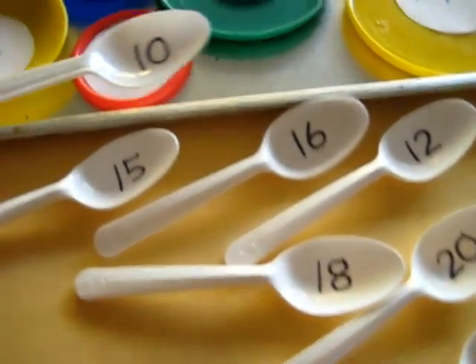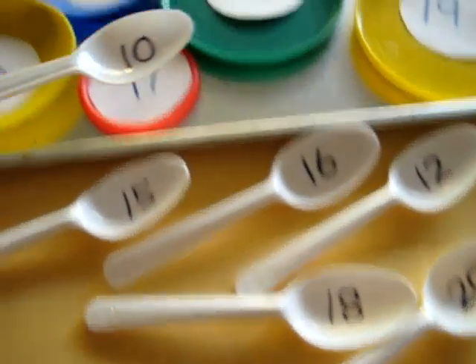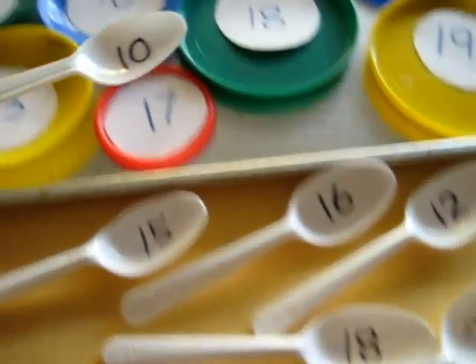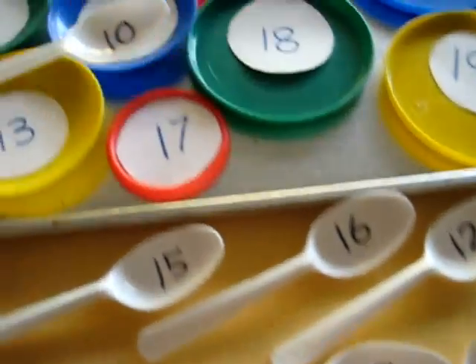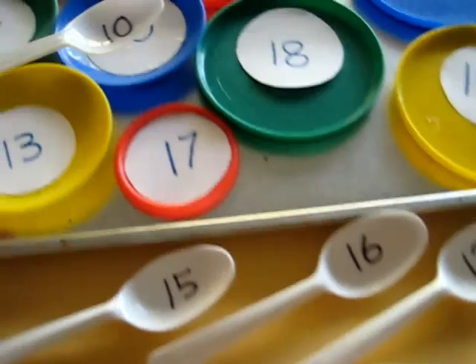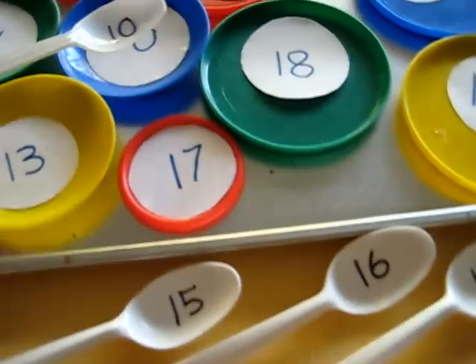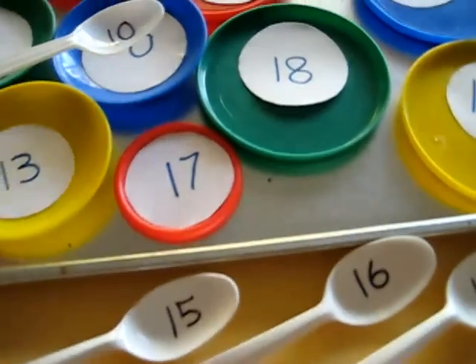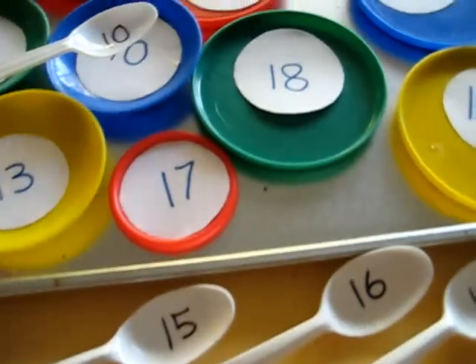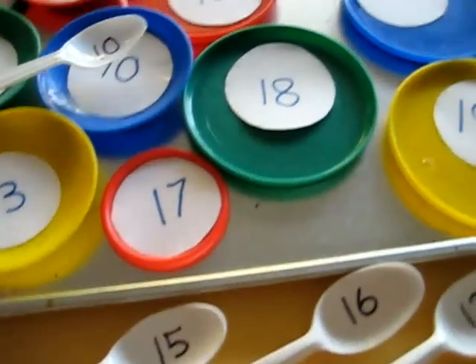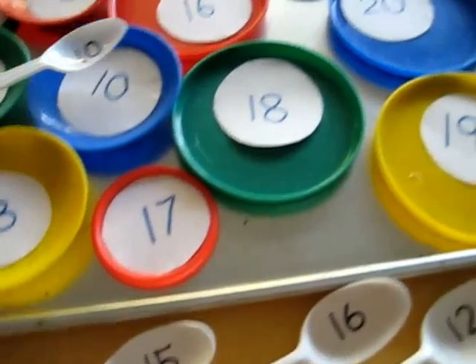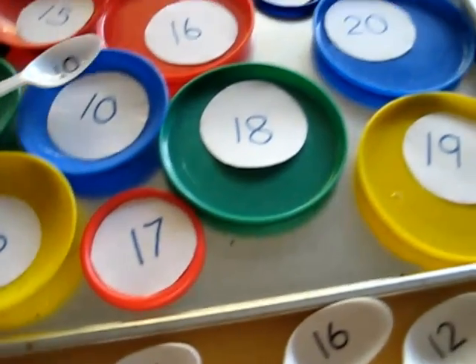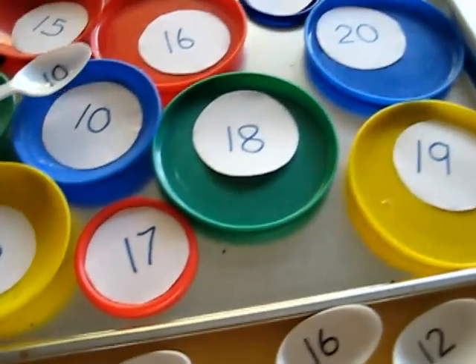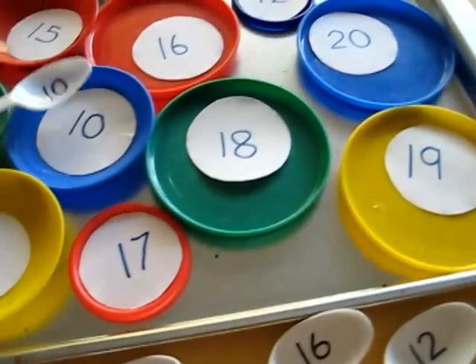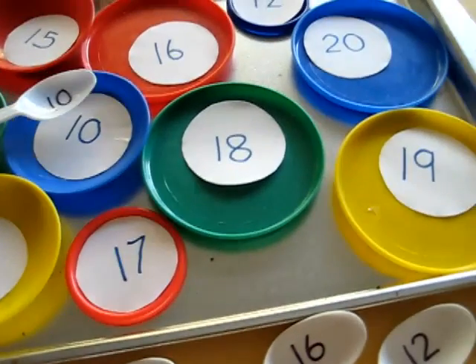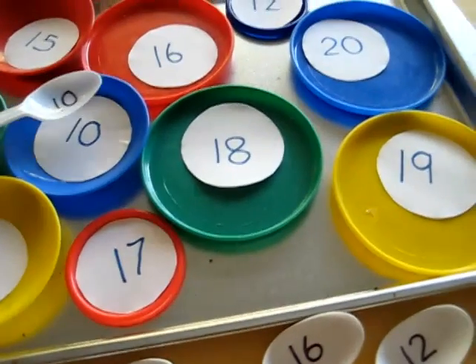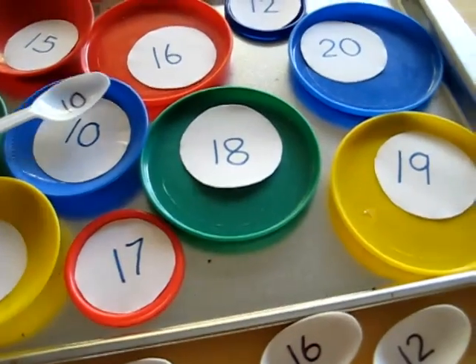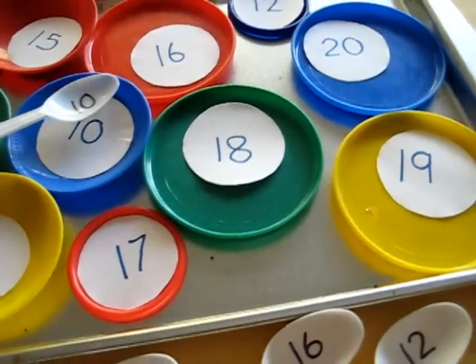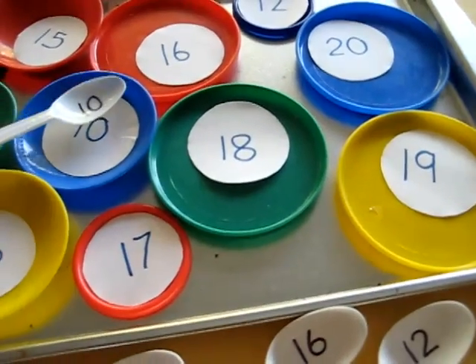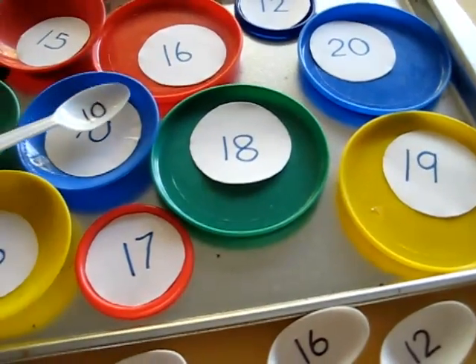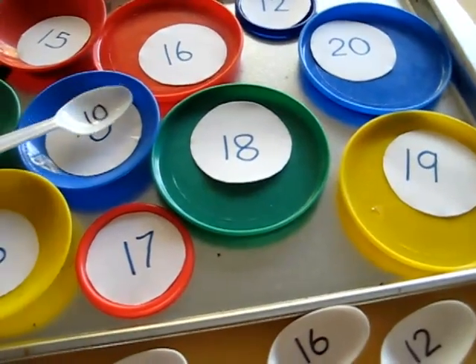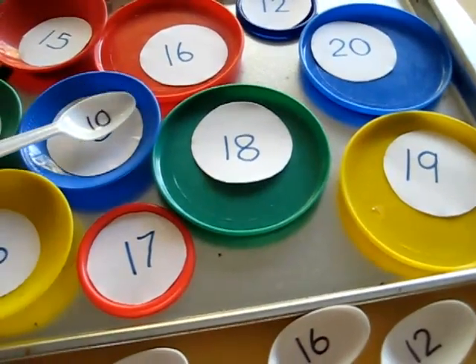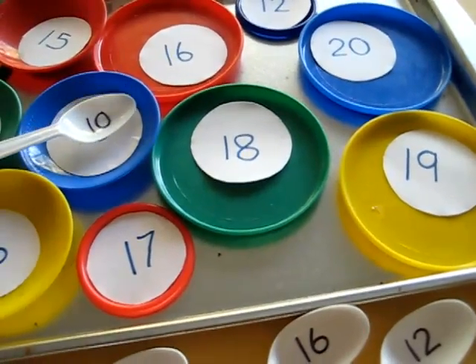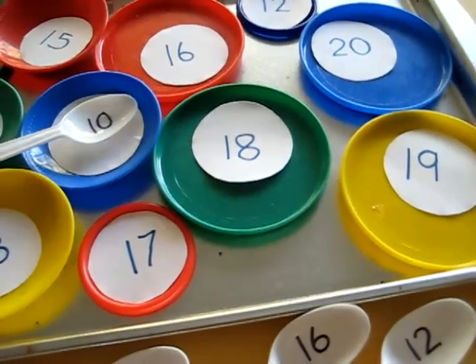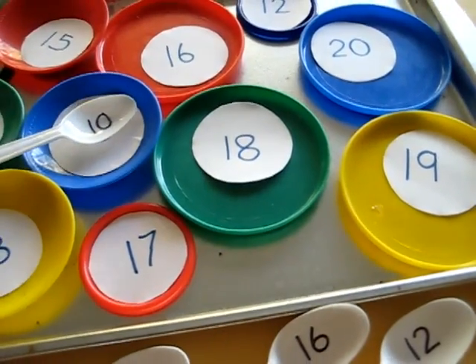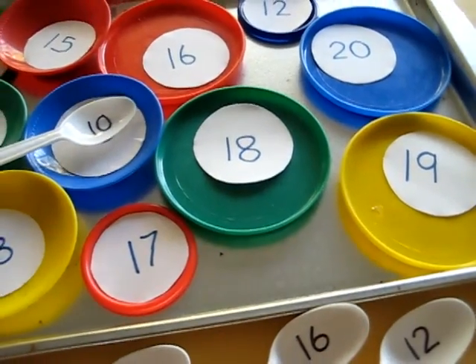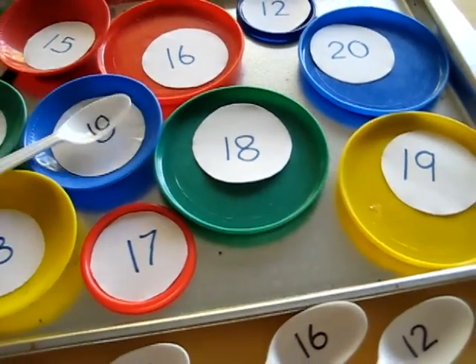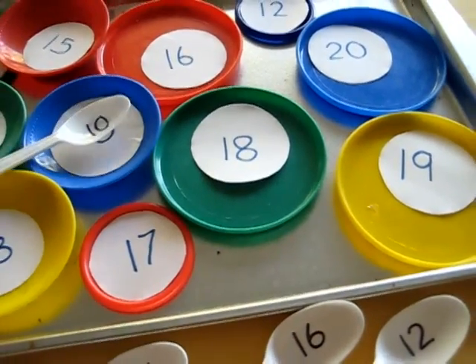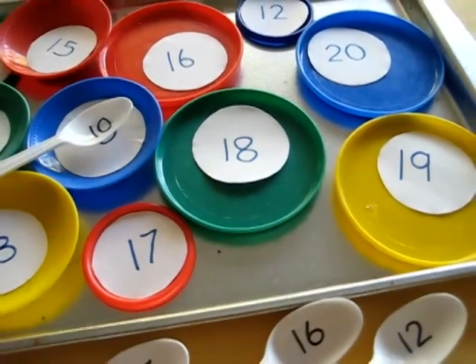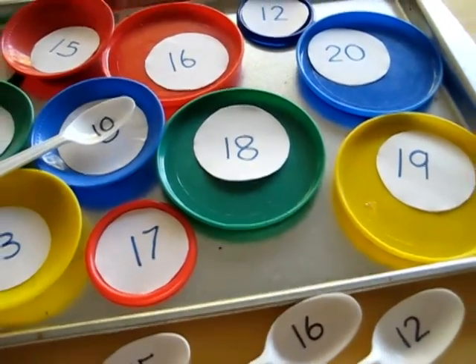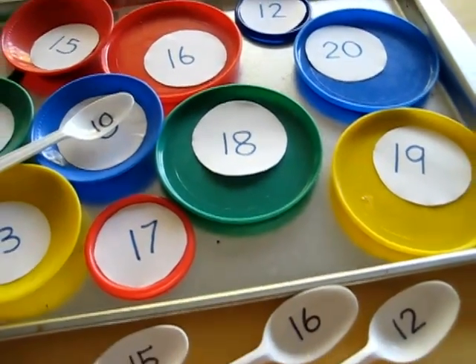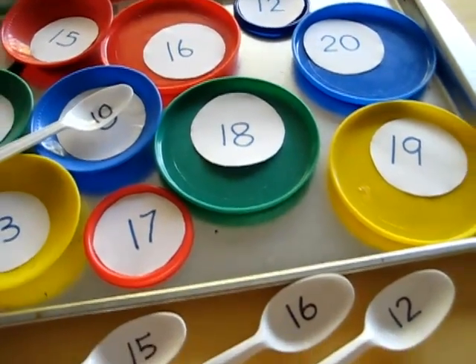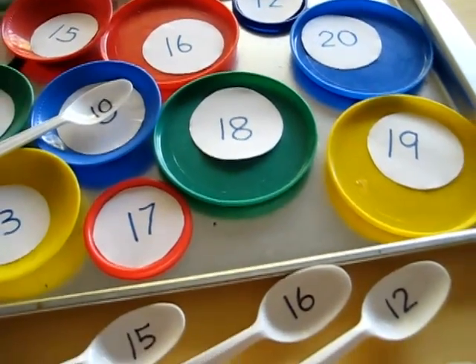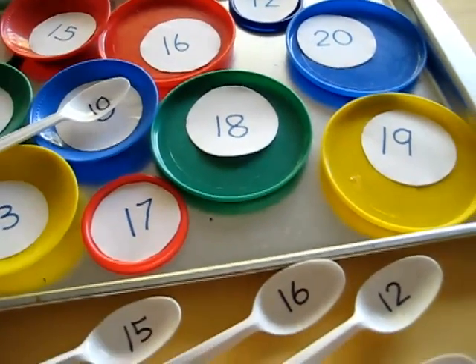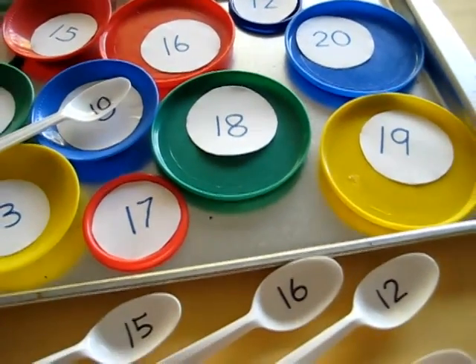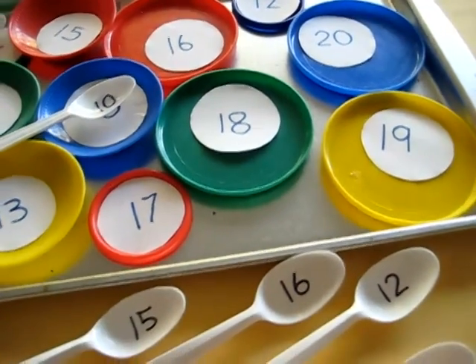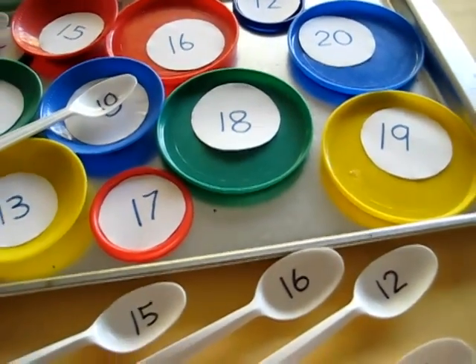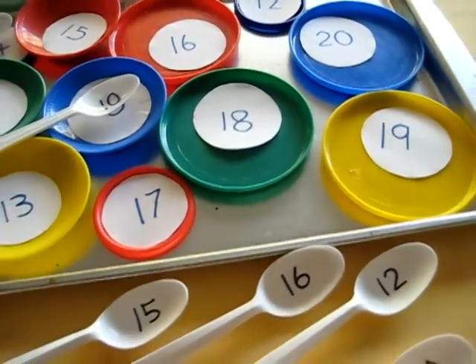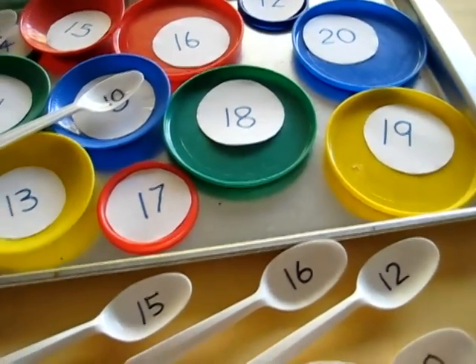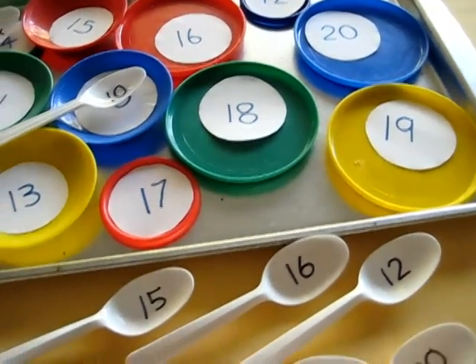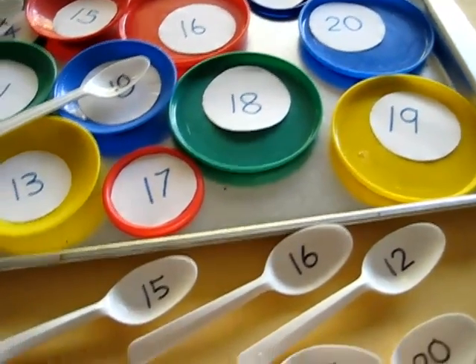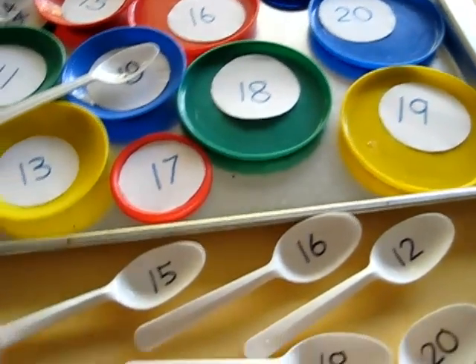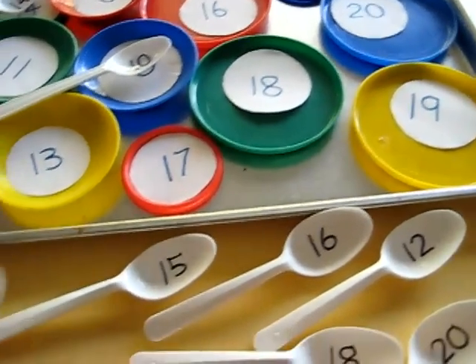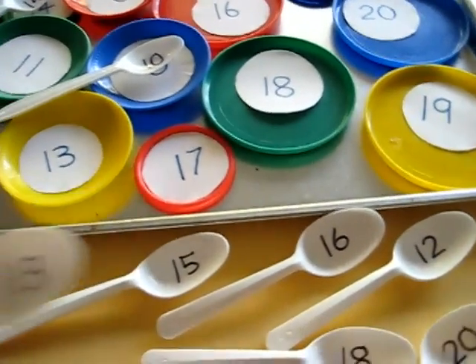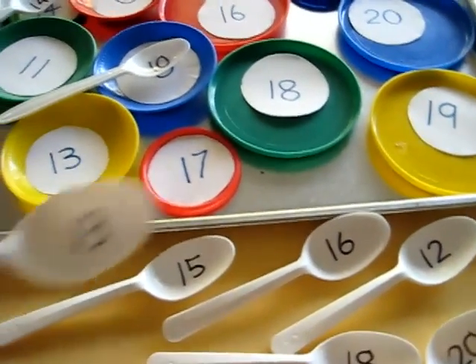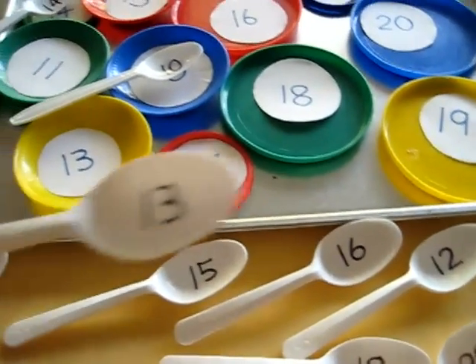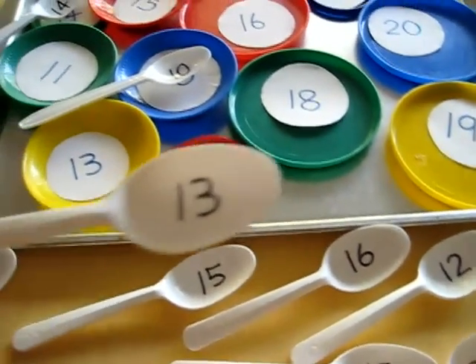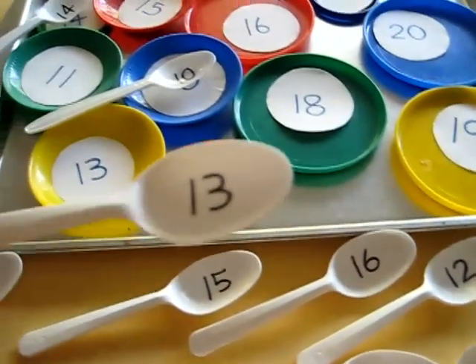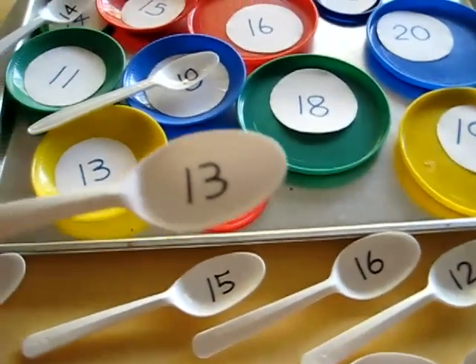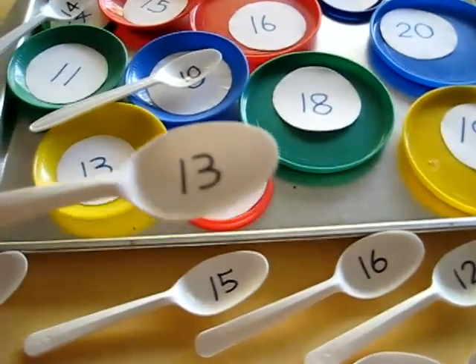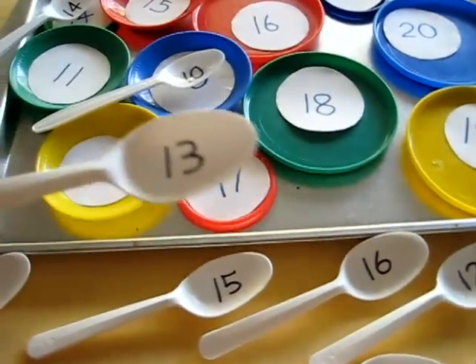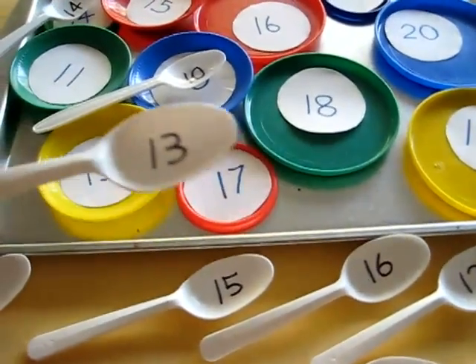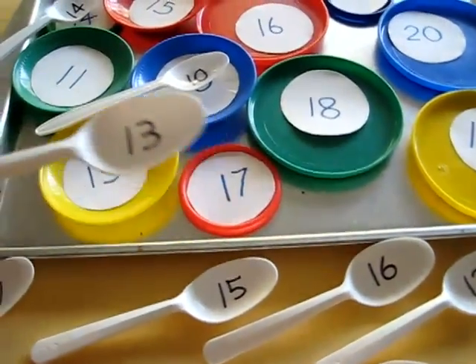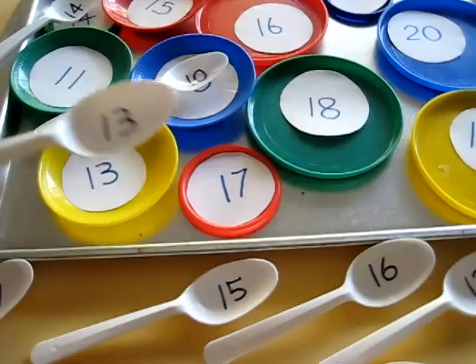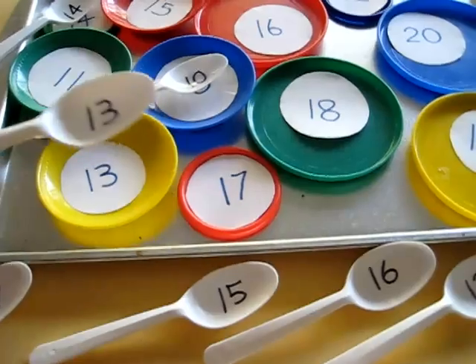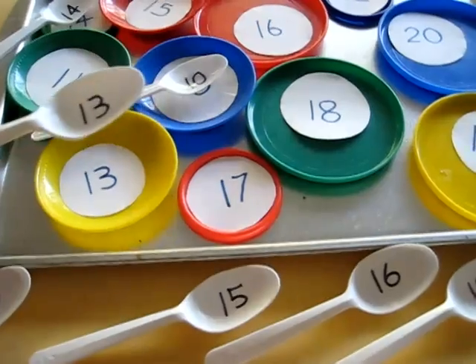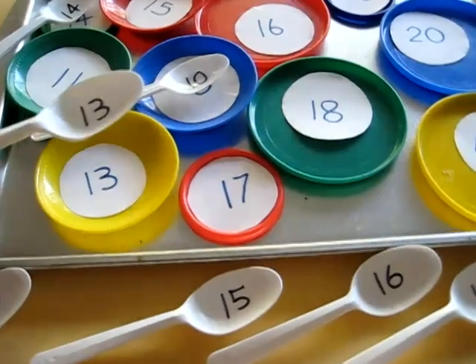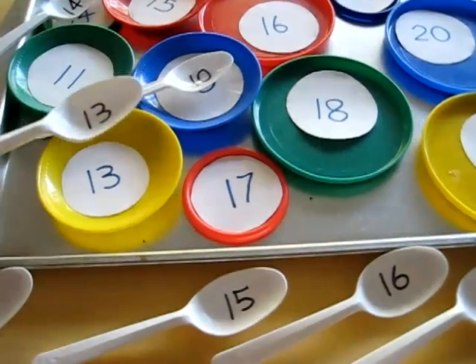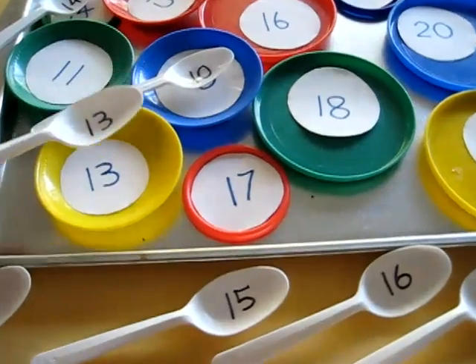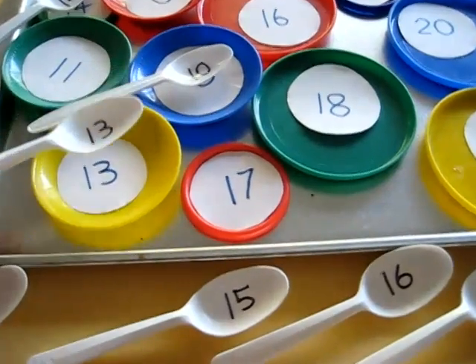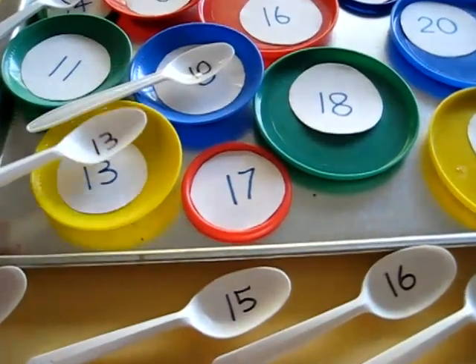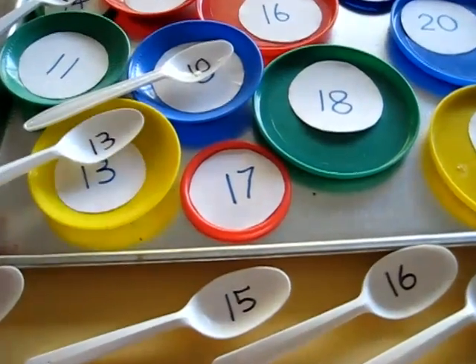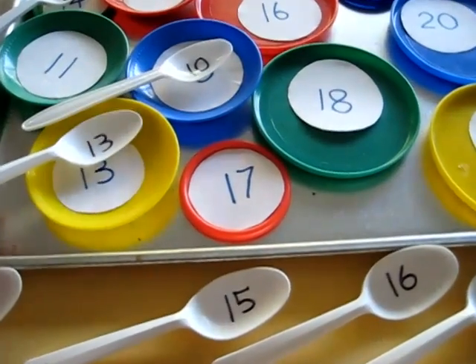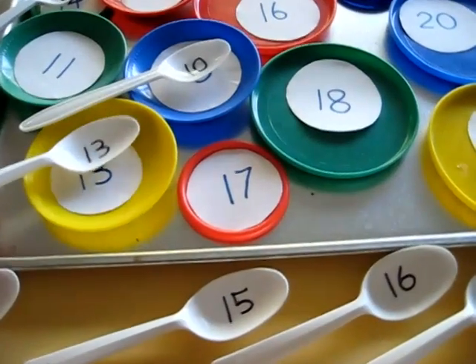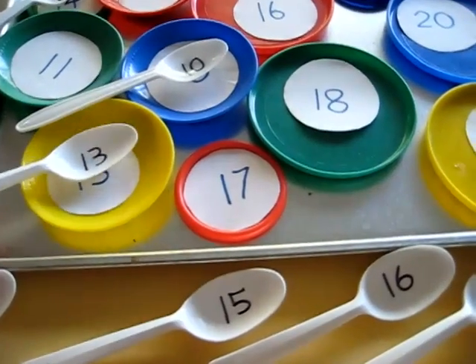Ten, so she matches it to the number ten. It goes to that plate. Thirteen goes on plate thirteen.